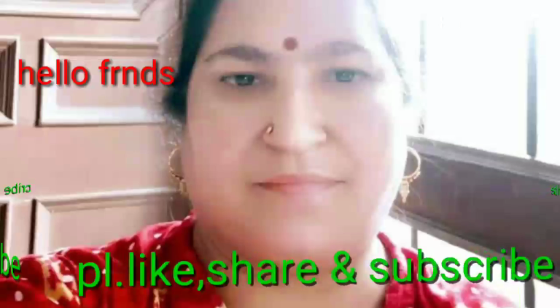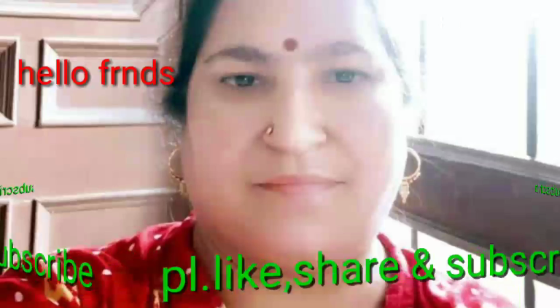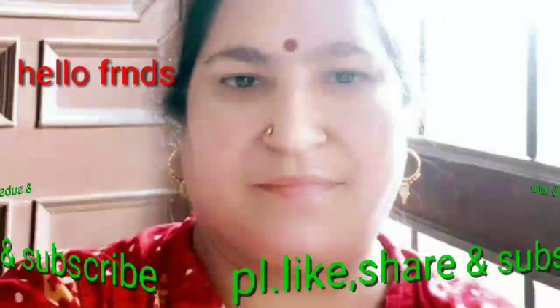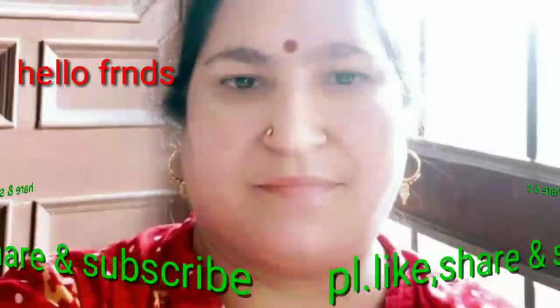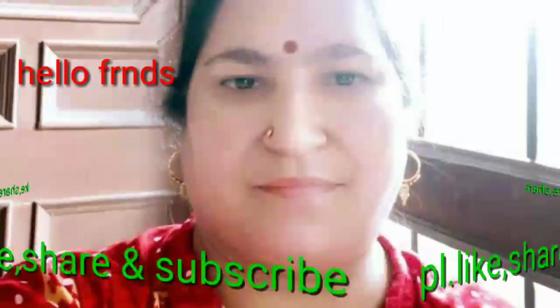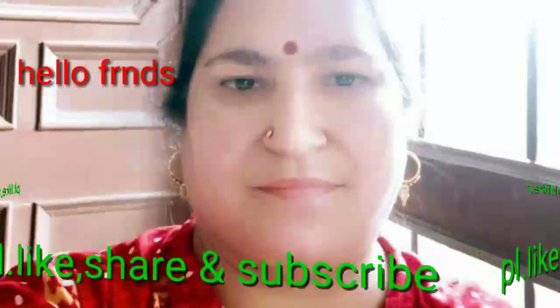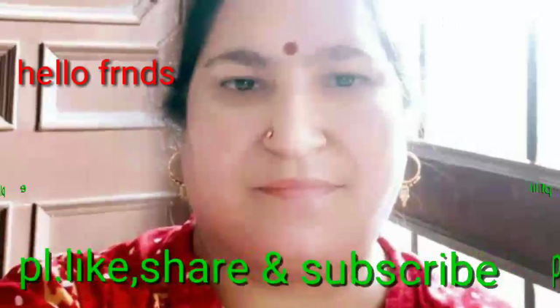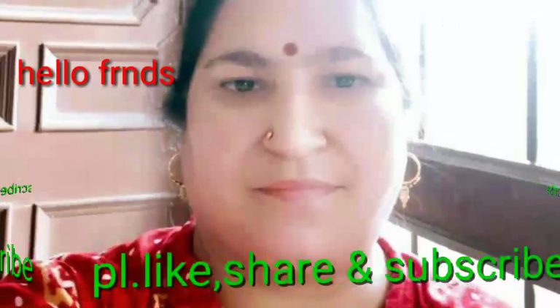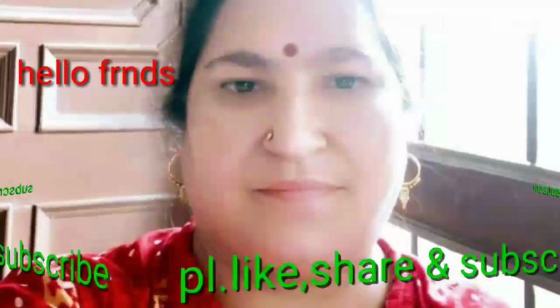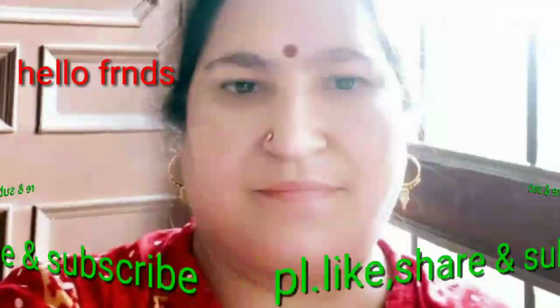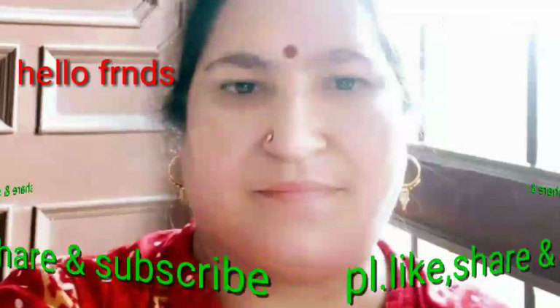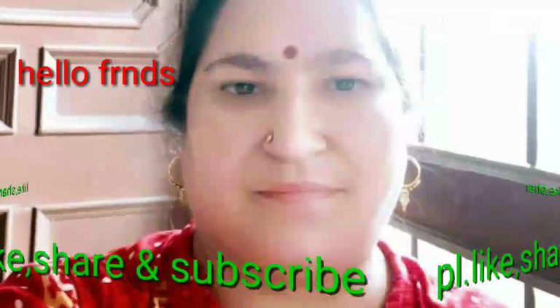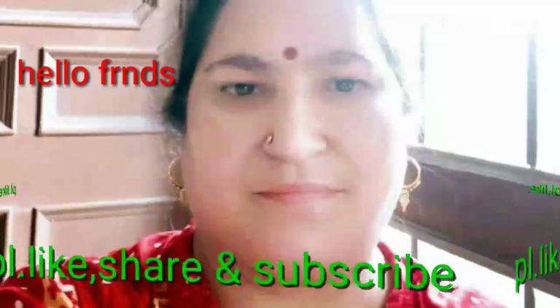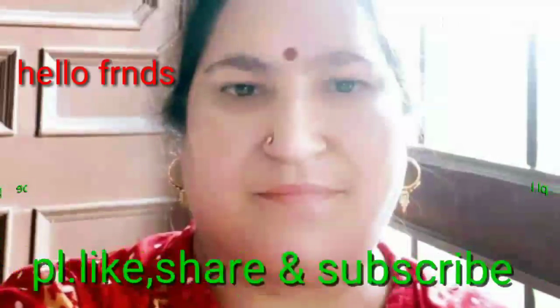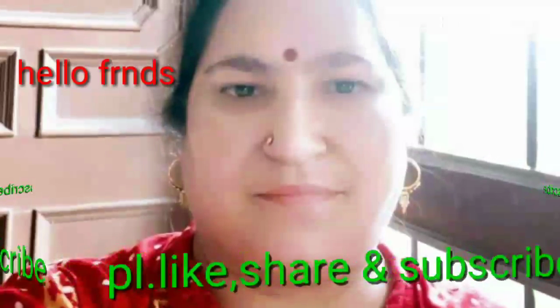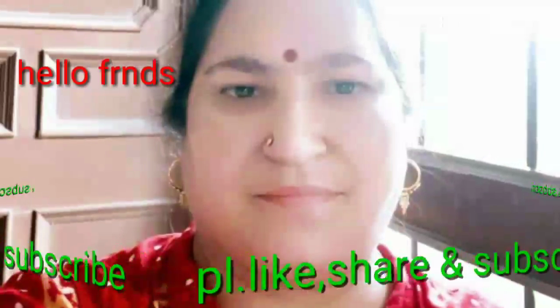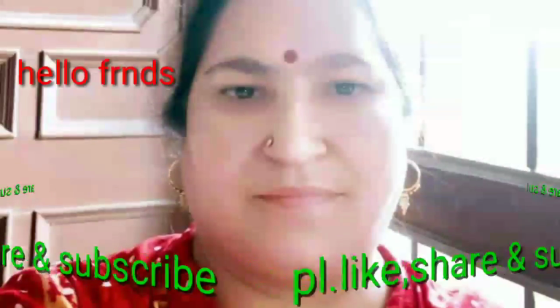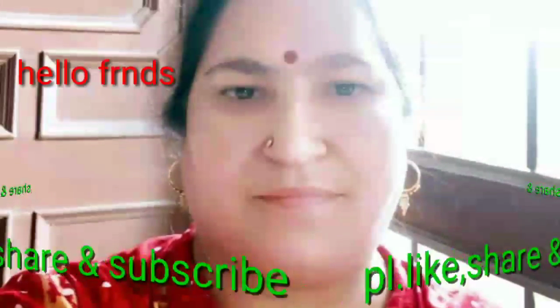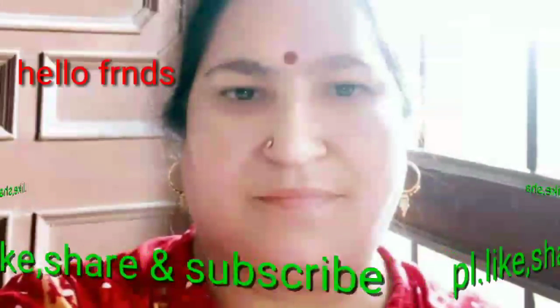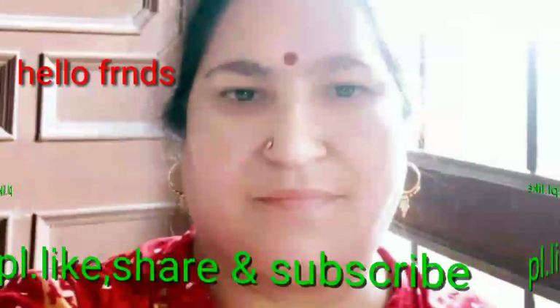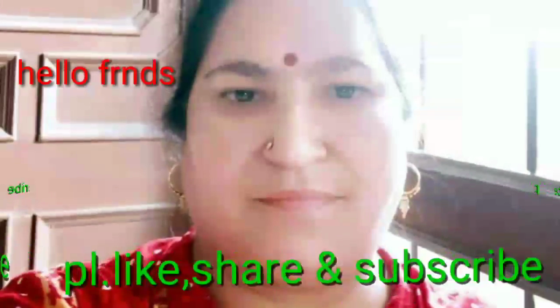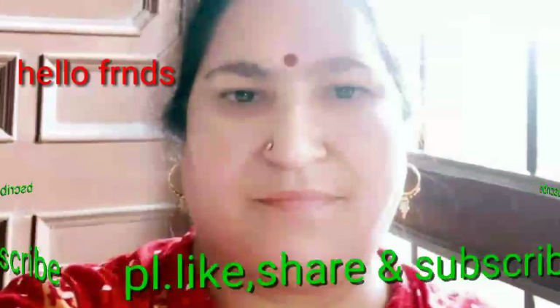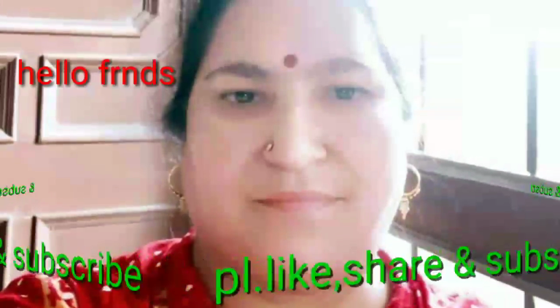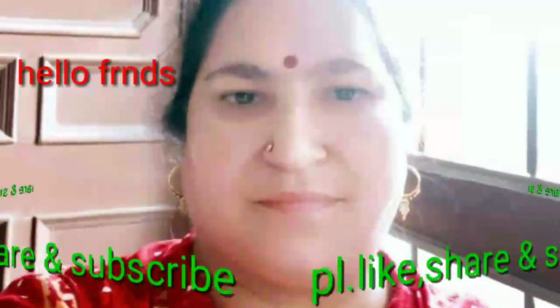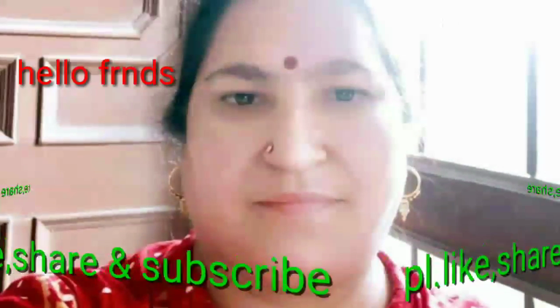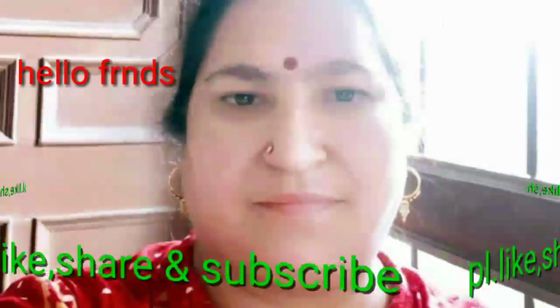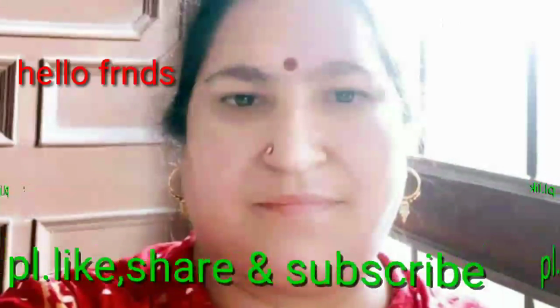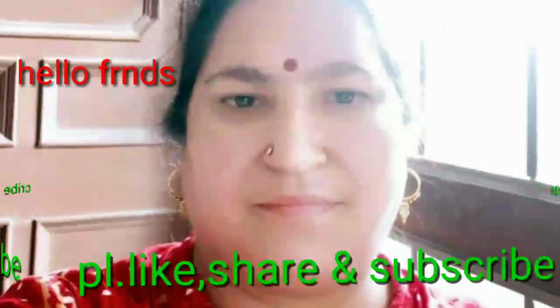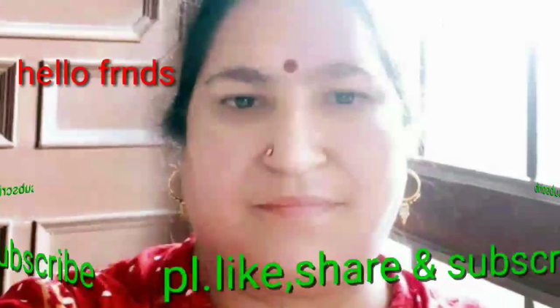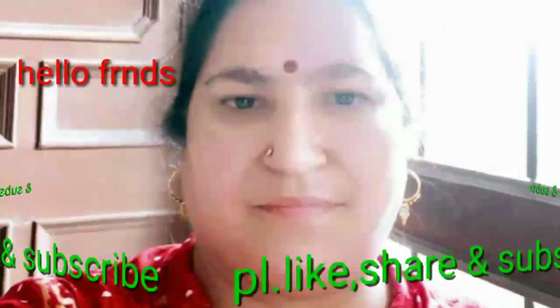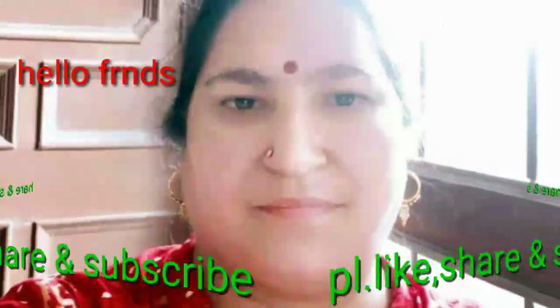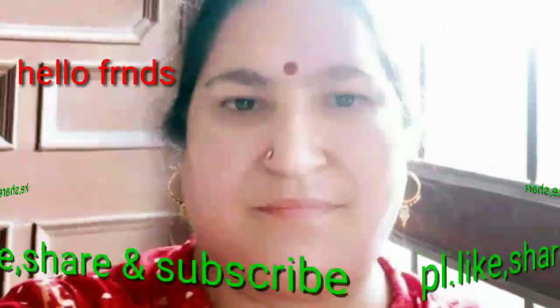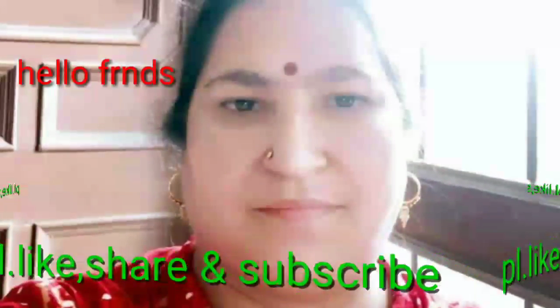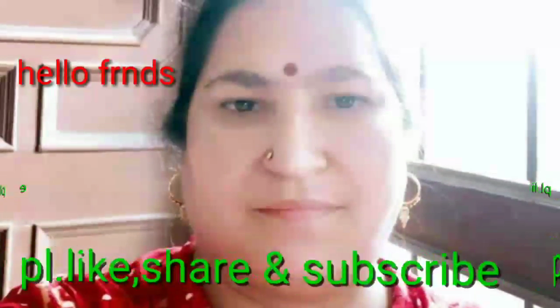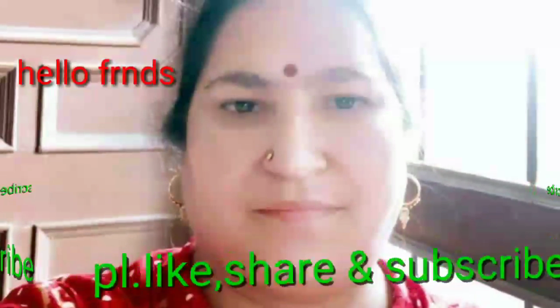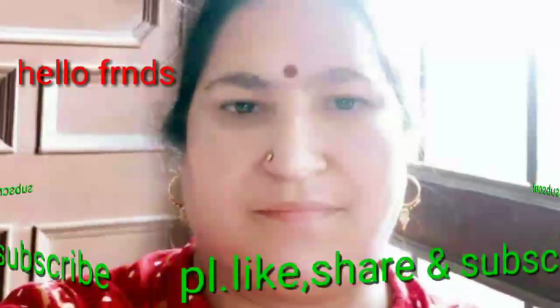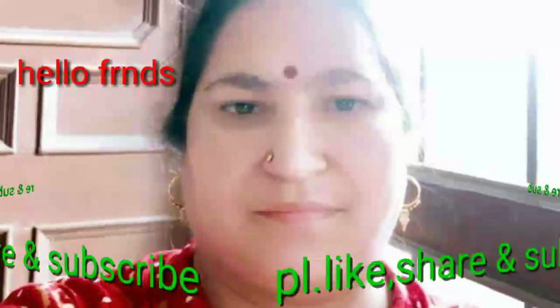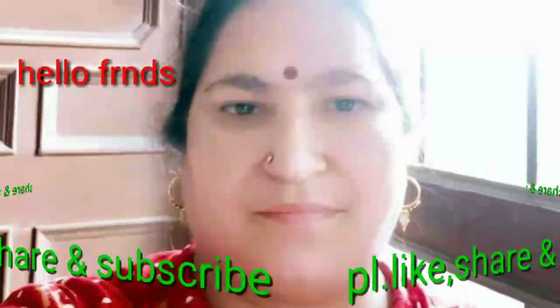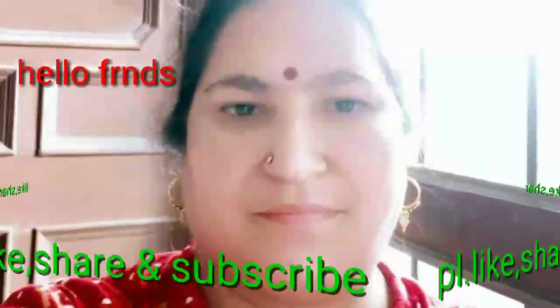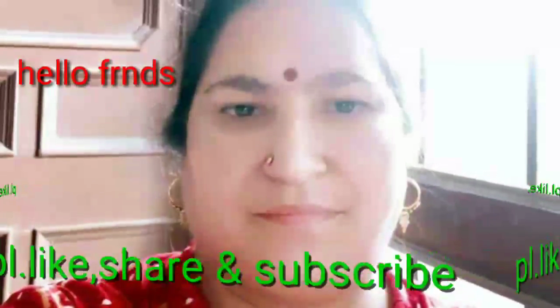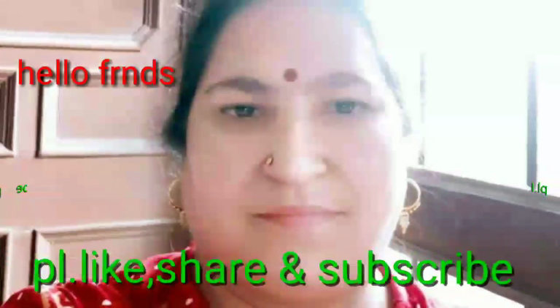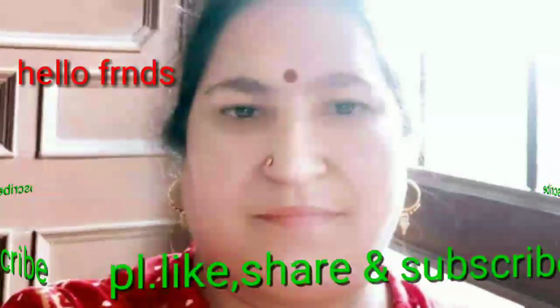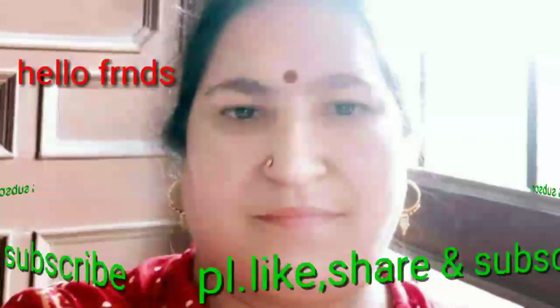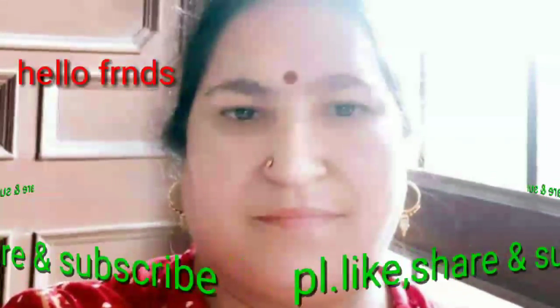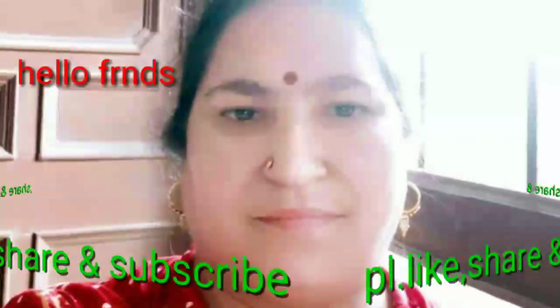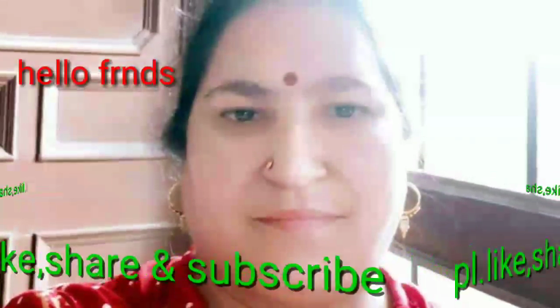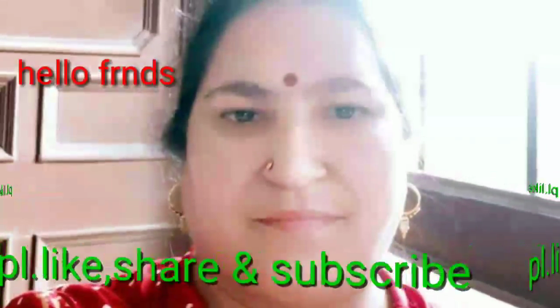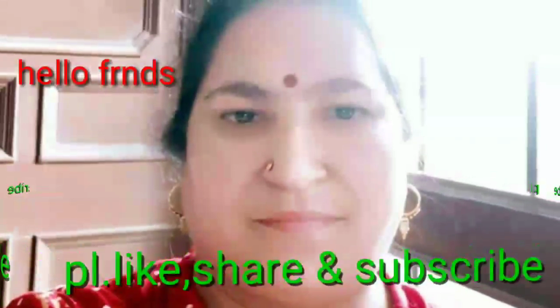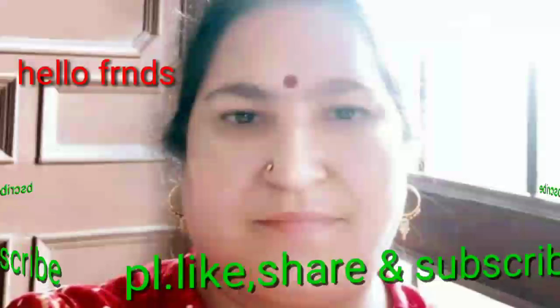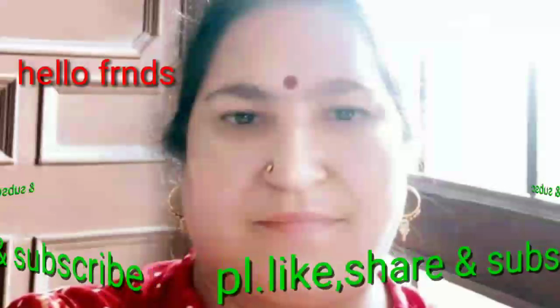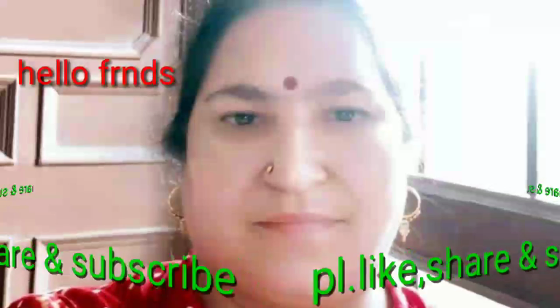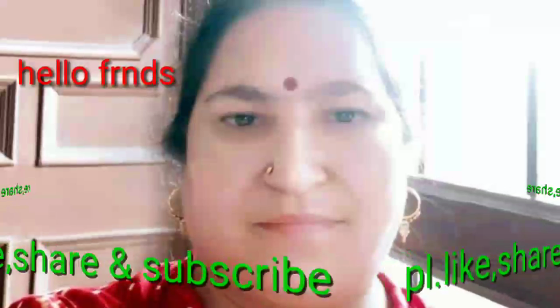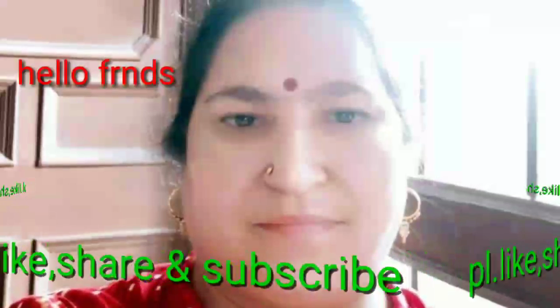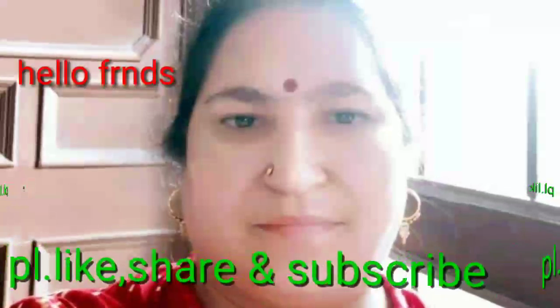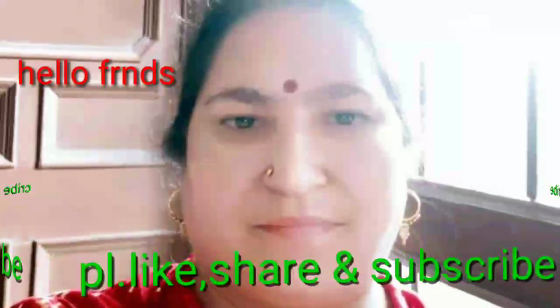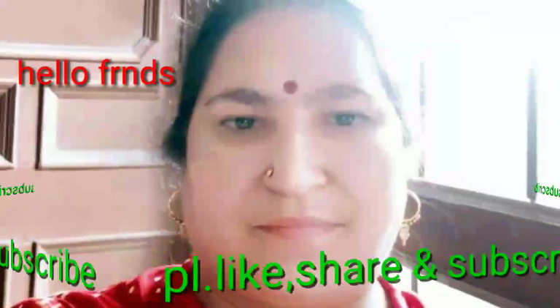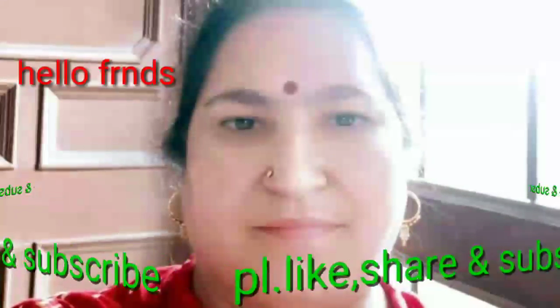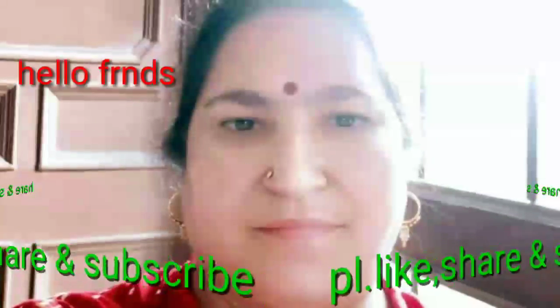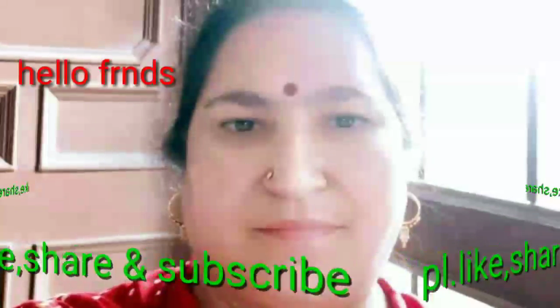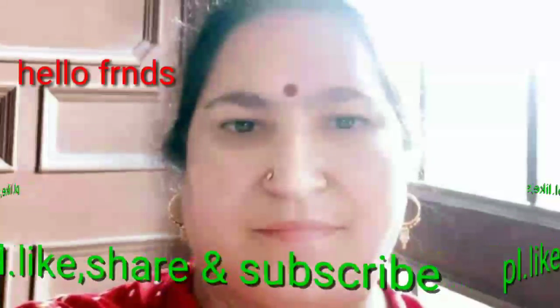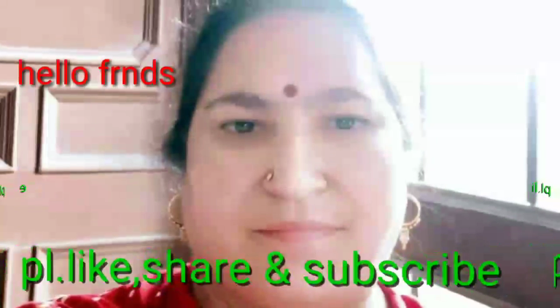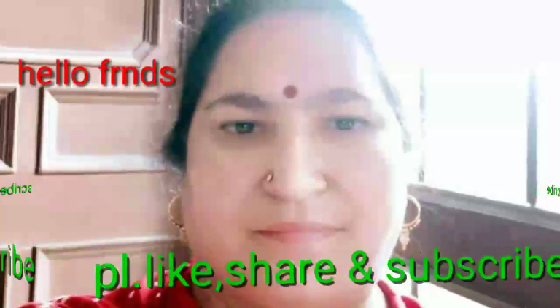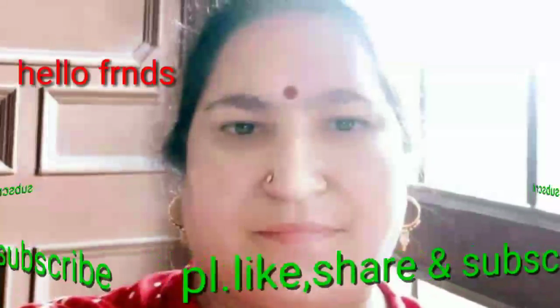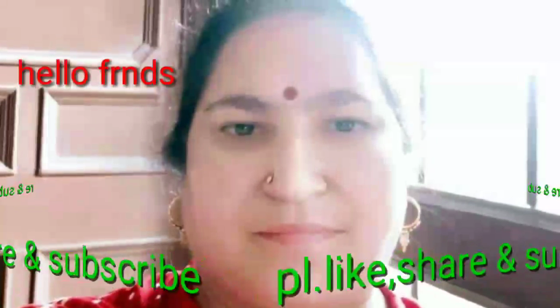Hello friends, welcome to Kira's second test channel. Please like, share and subscribe to my channel. Click the red button to subscribe.